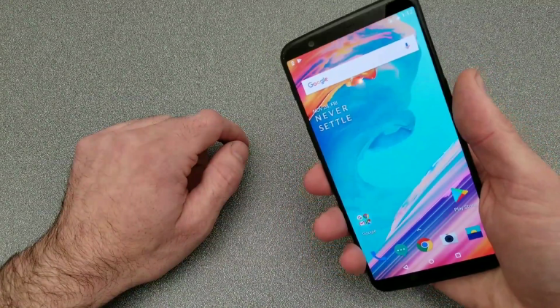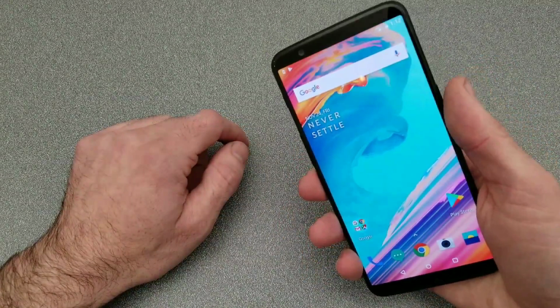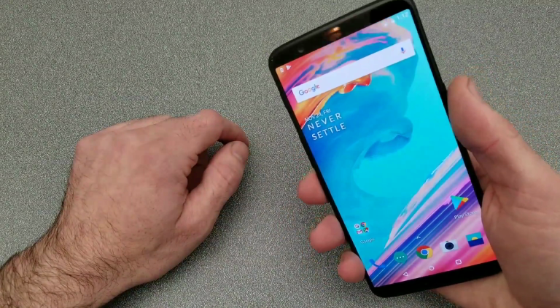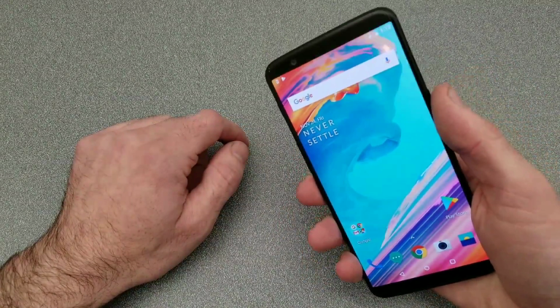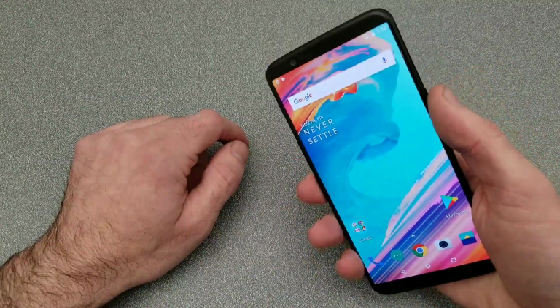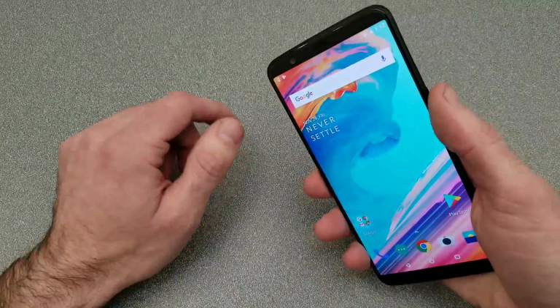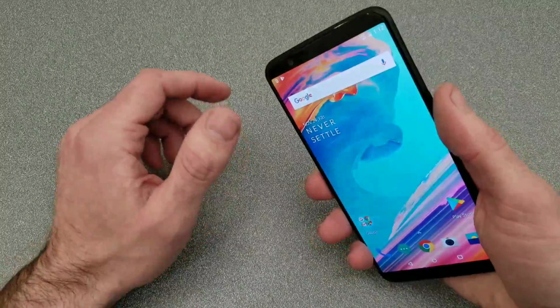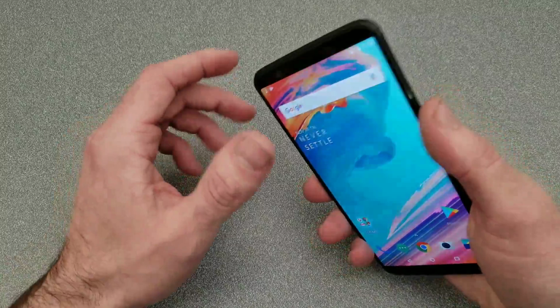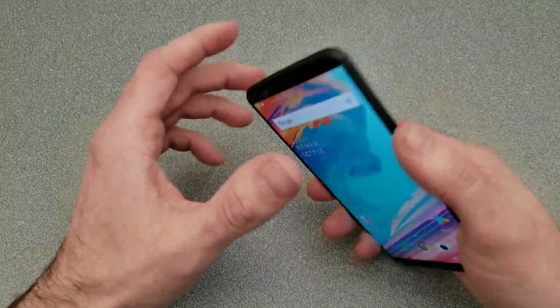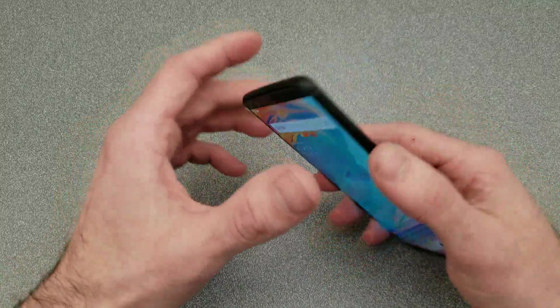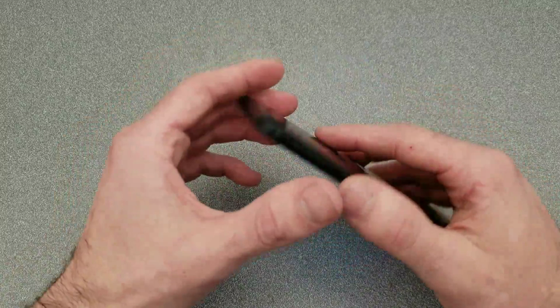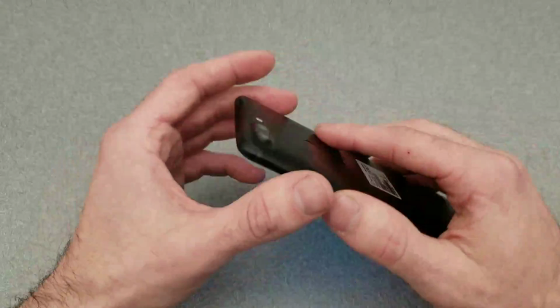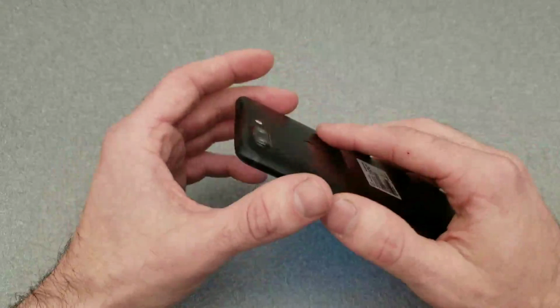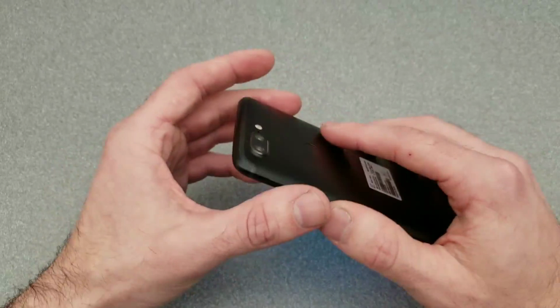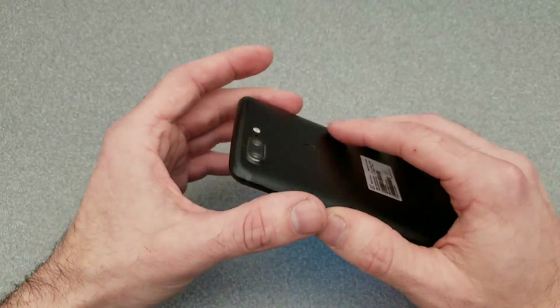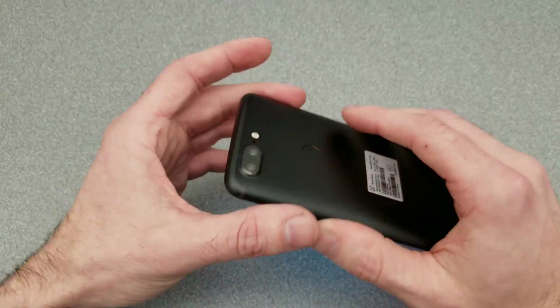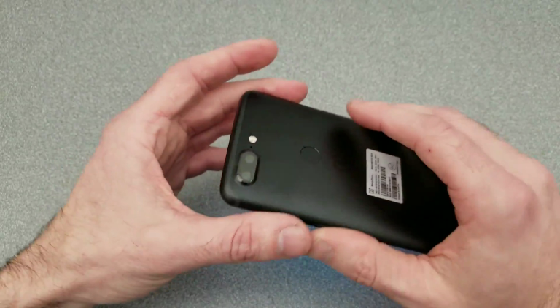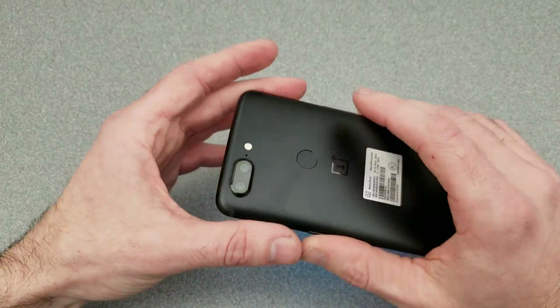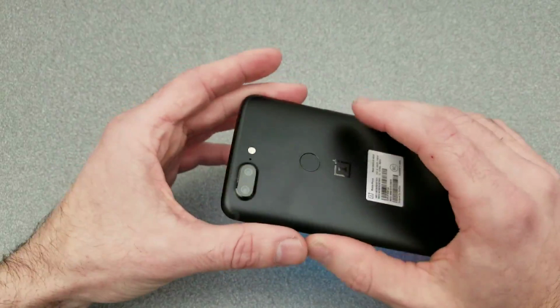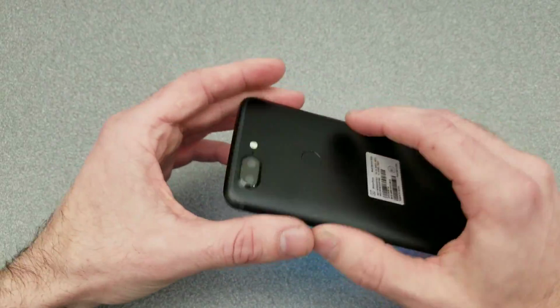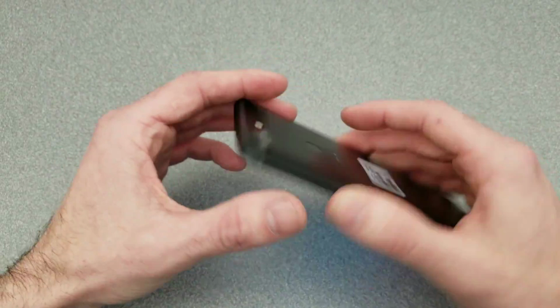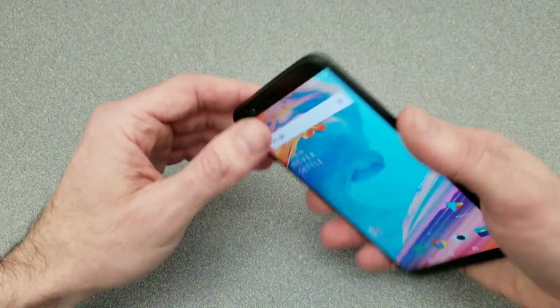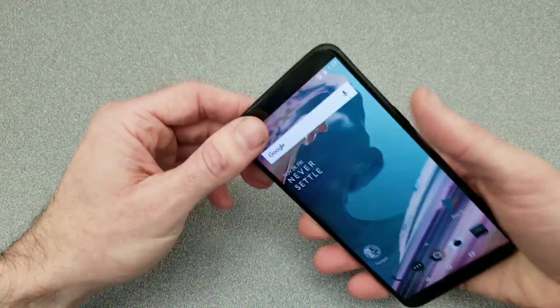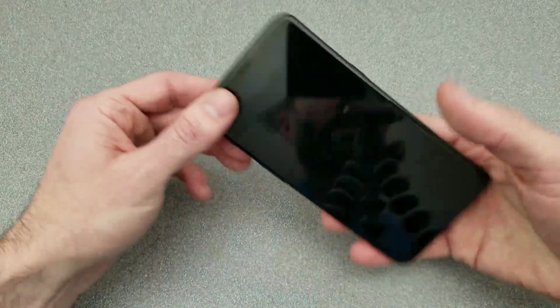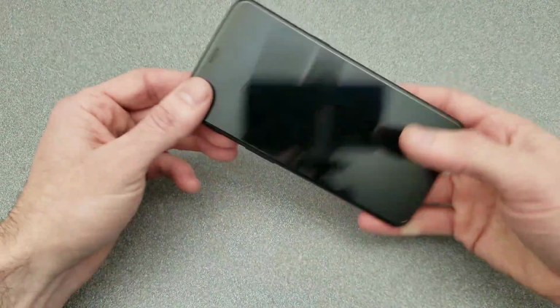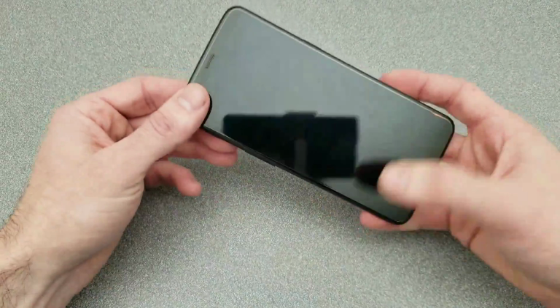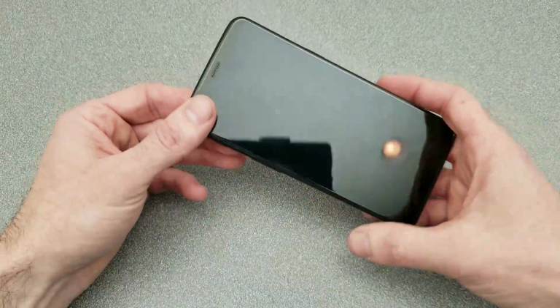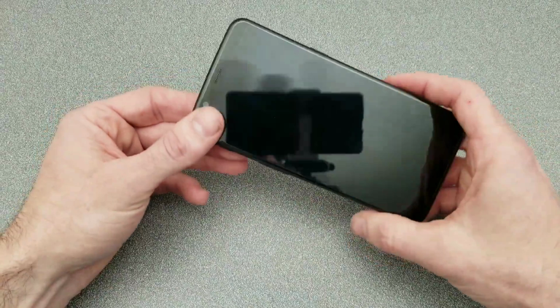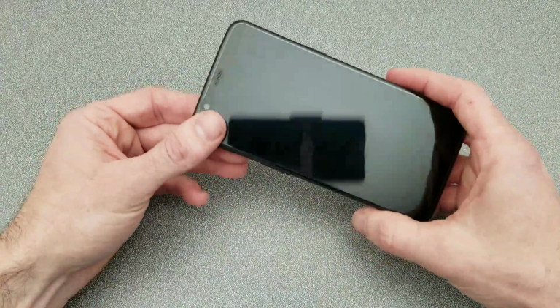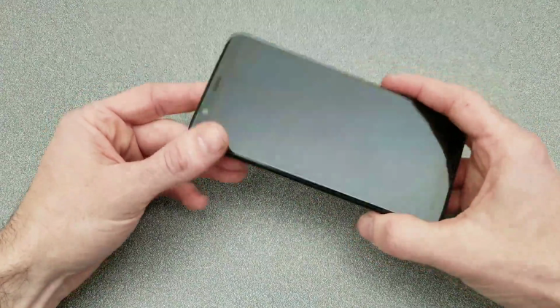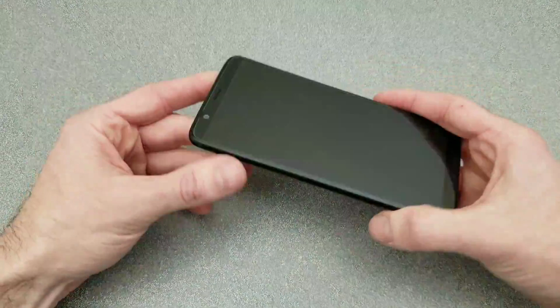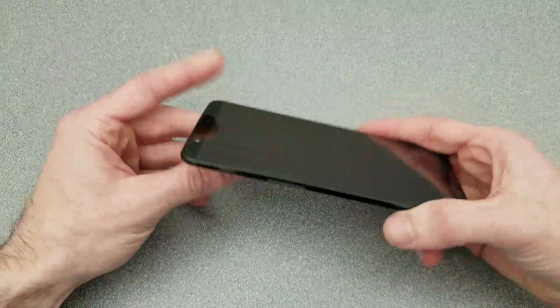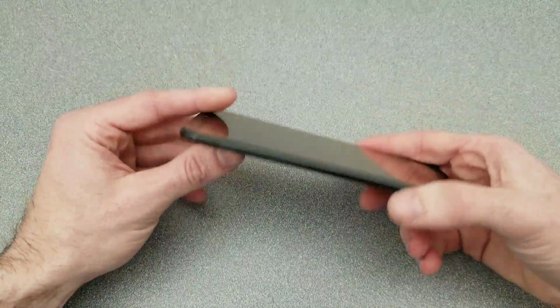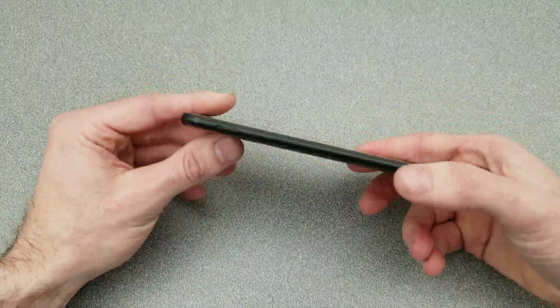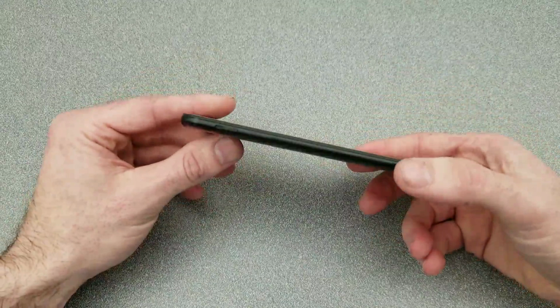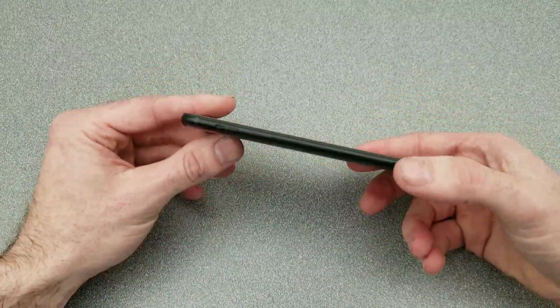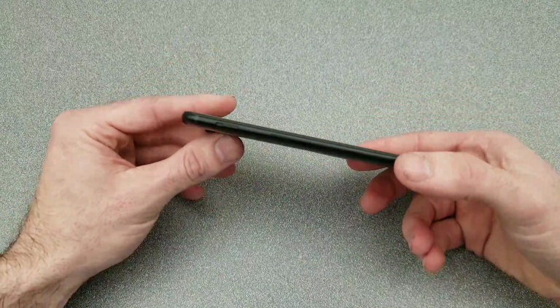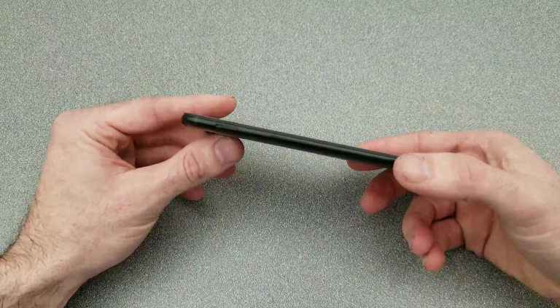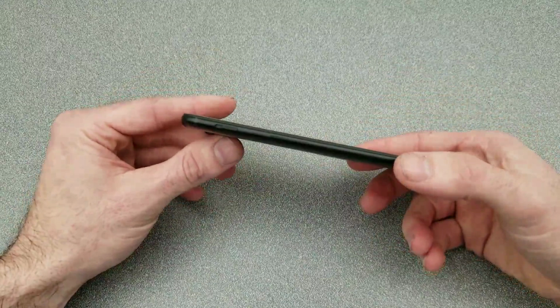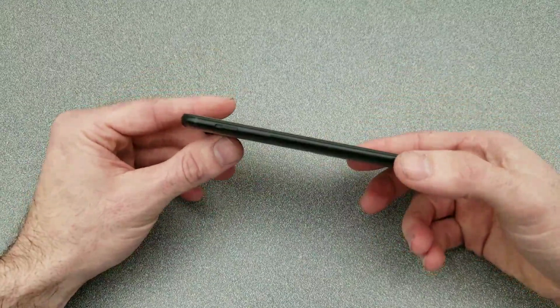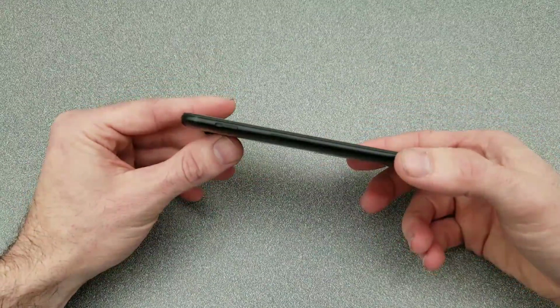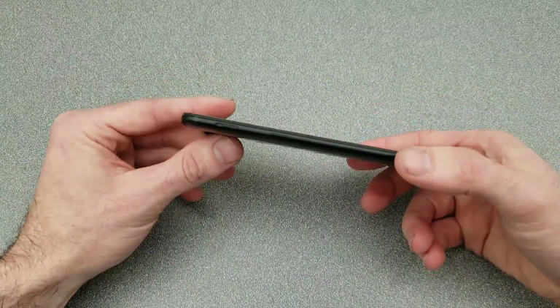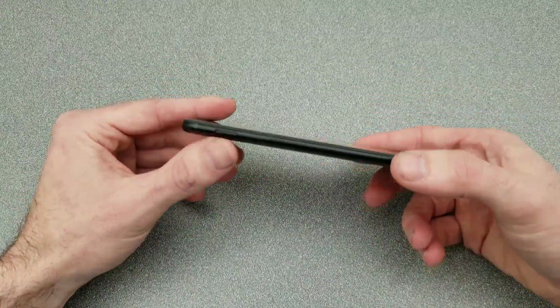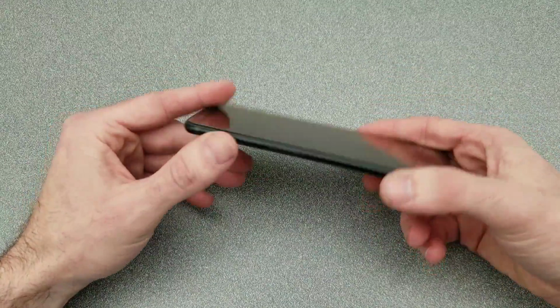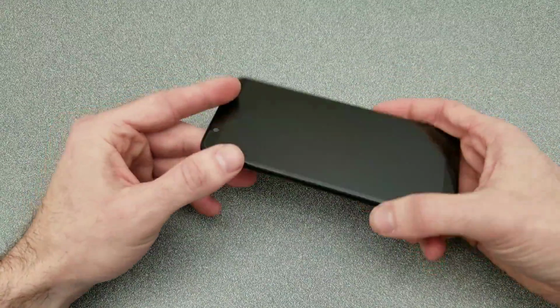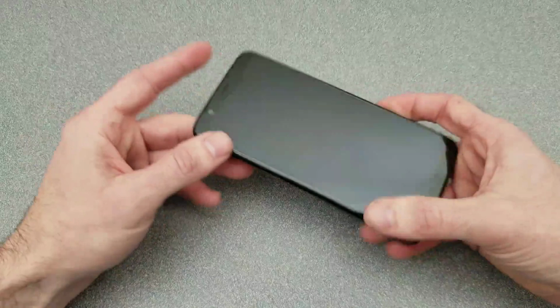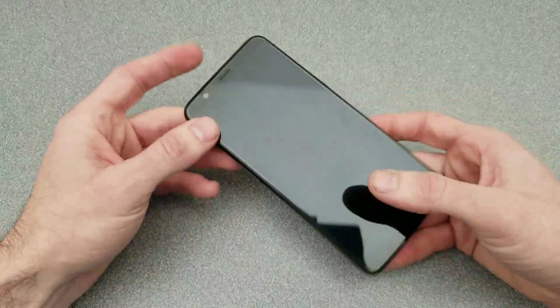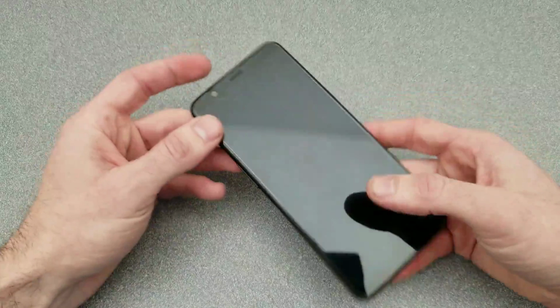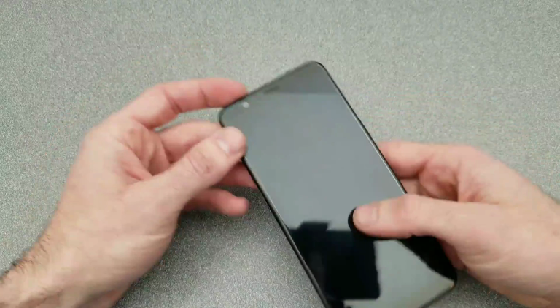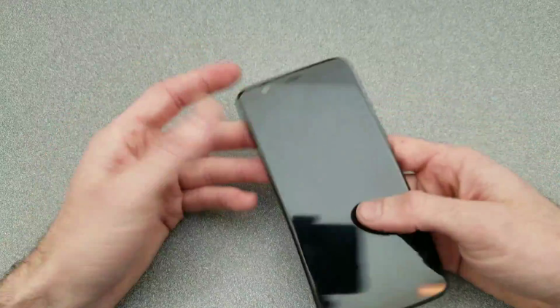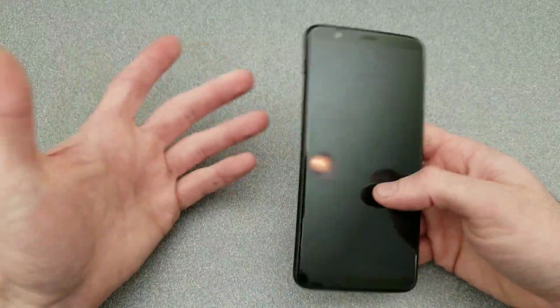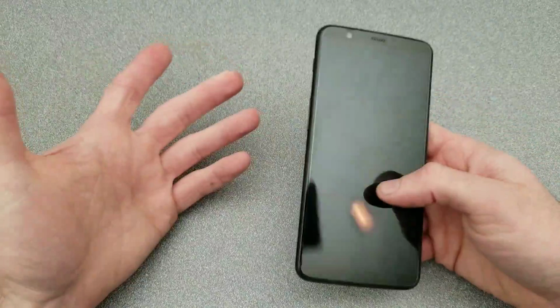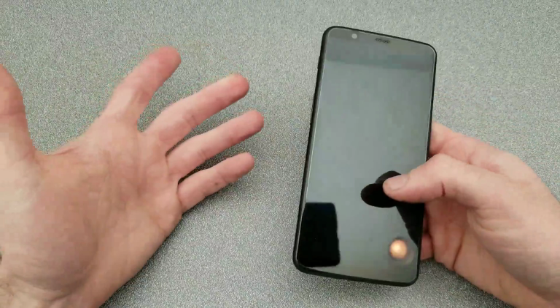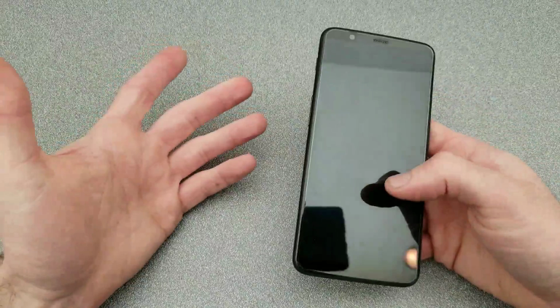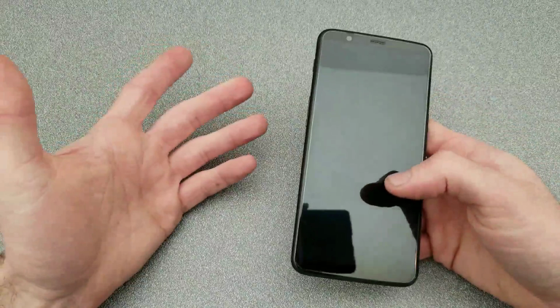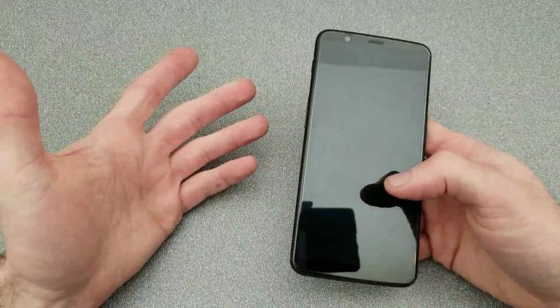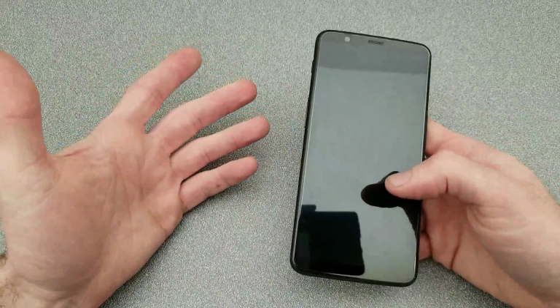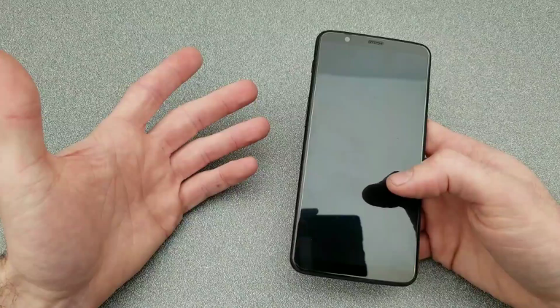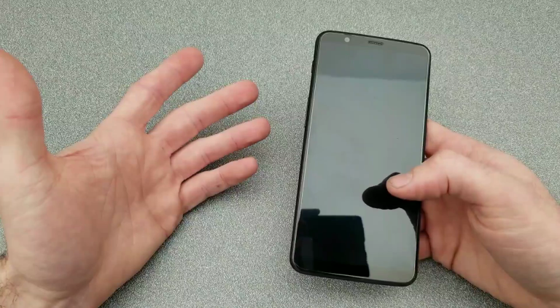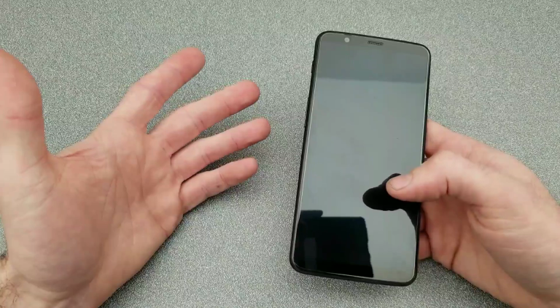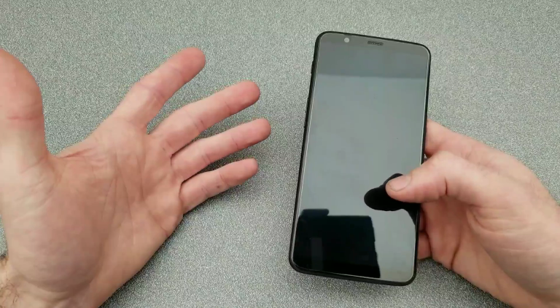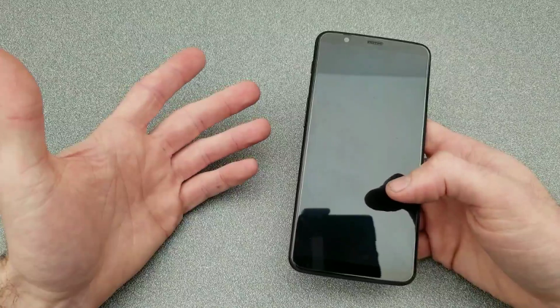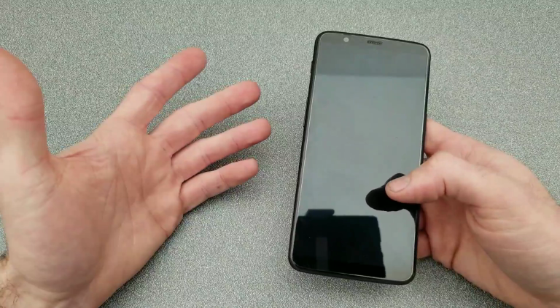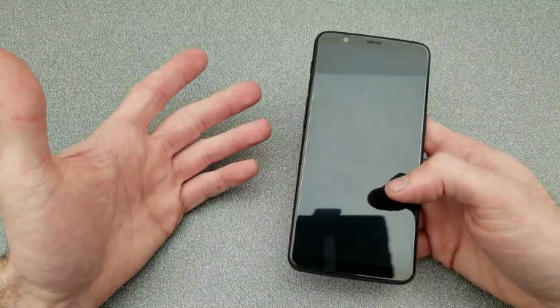OnePlus did not skimp out on this despite keeping the price right at what the previous devices were.